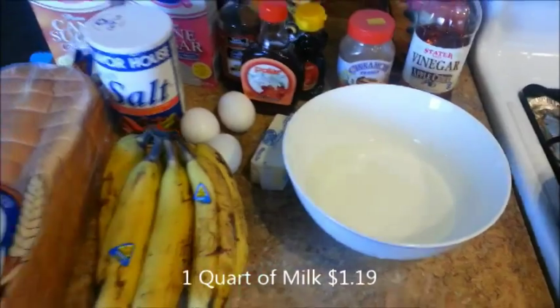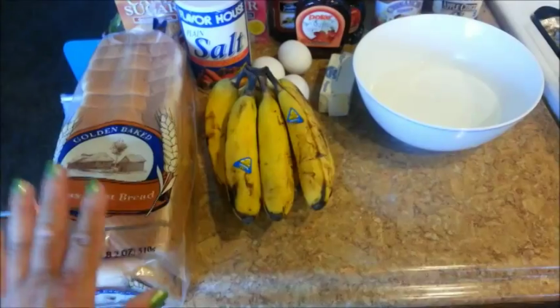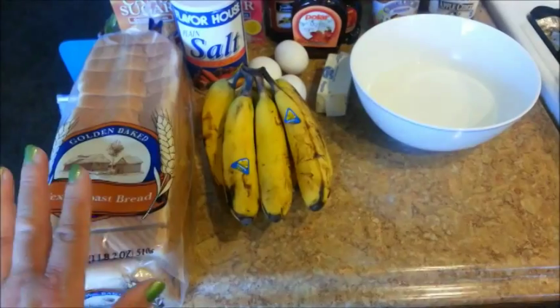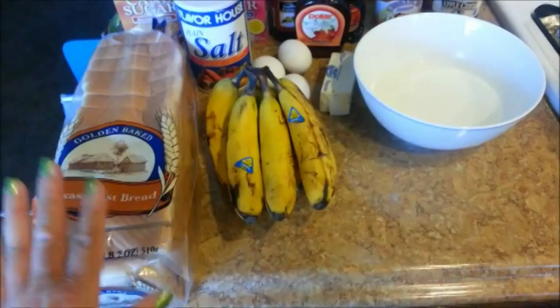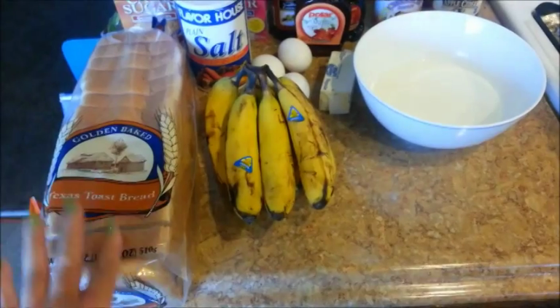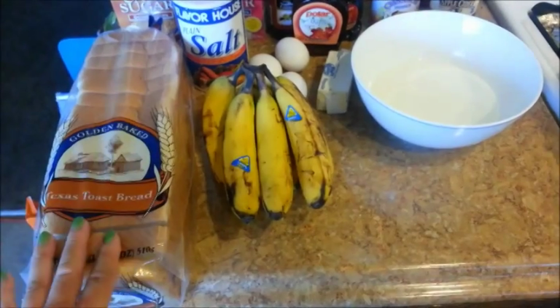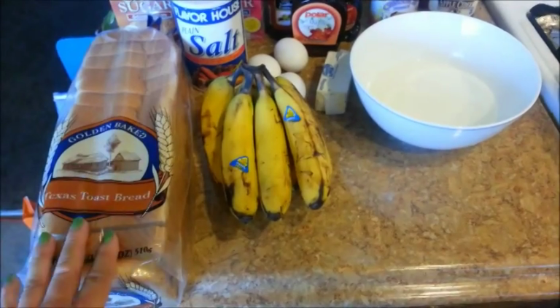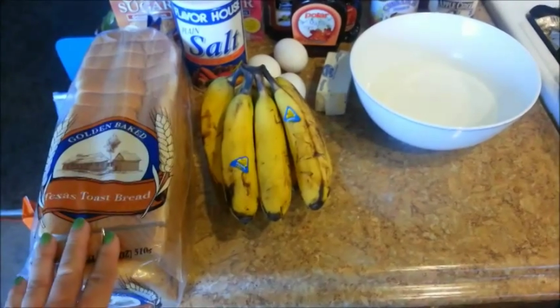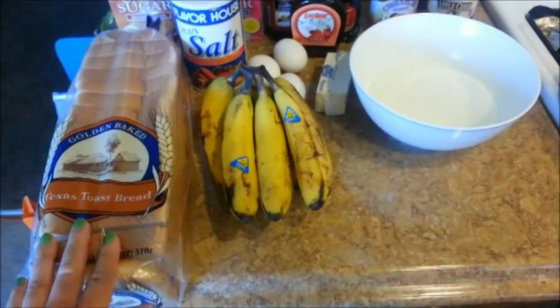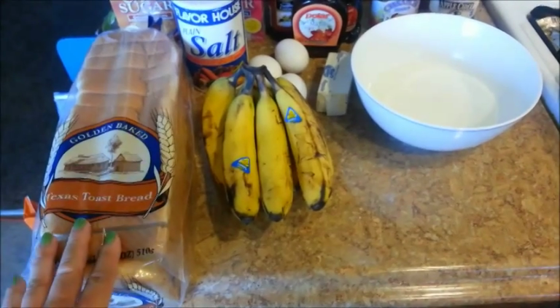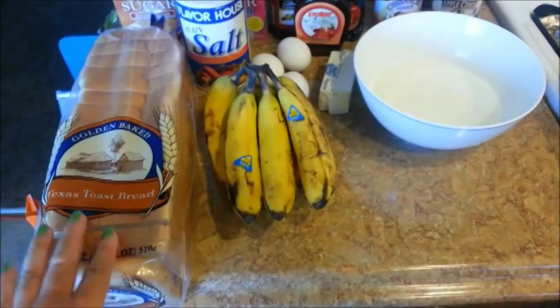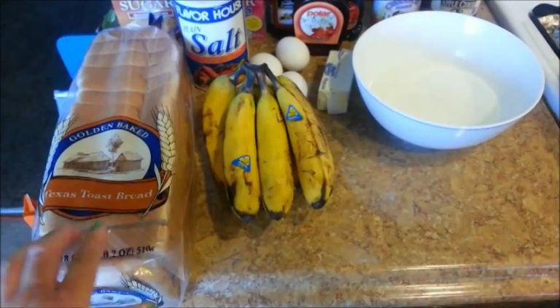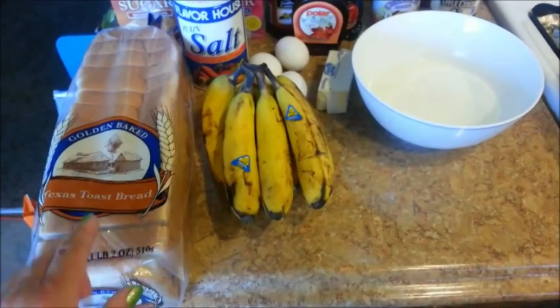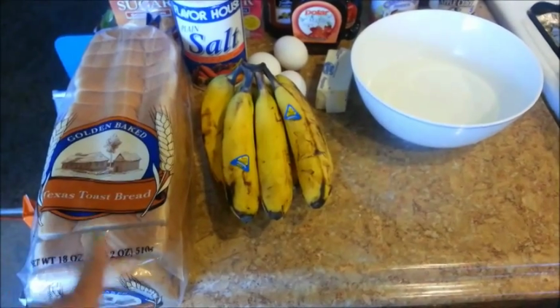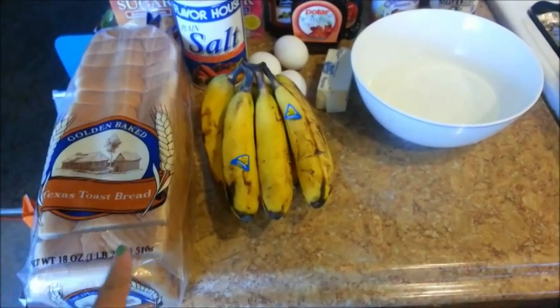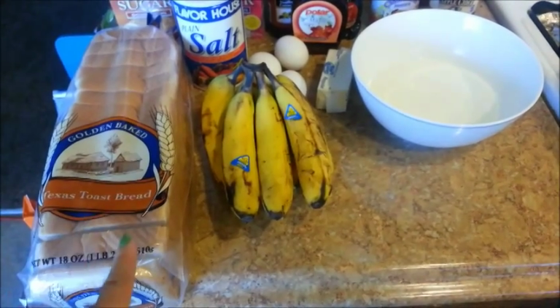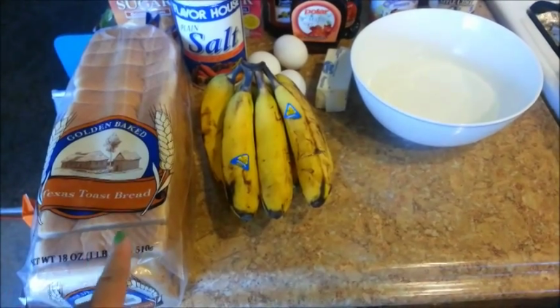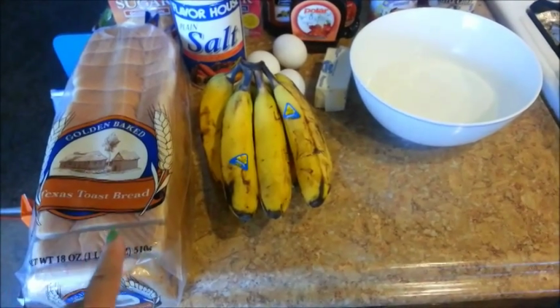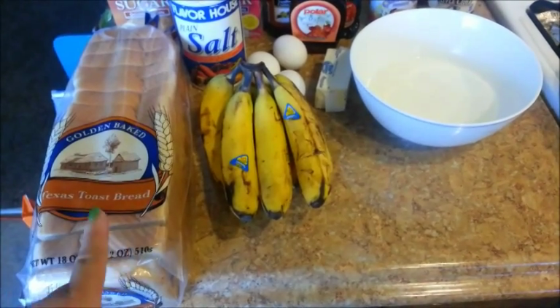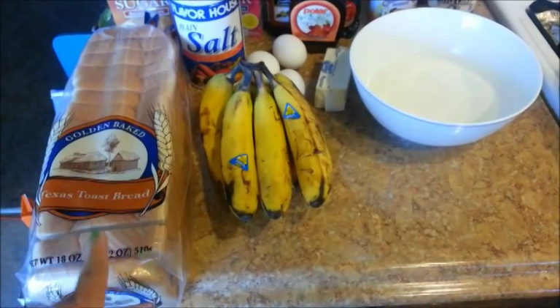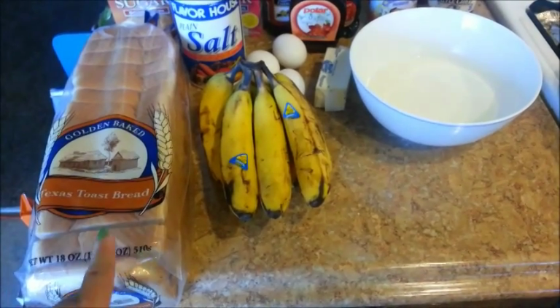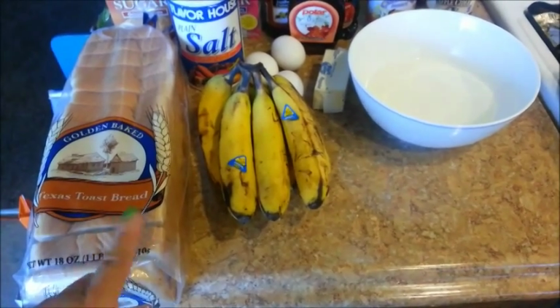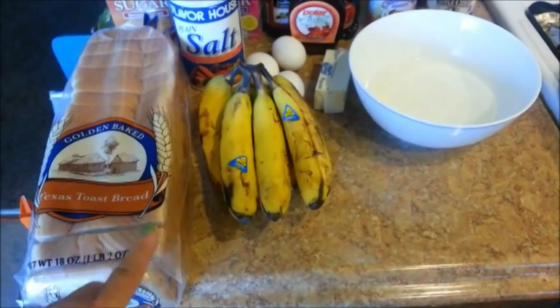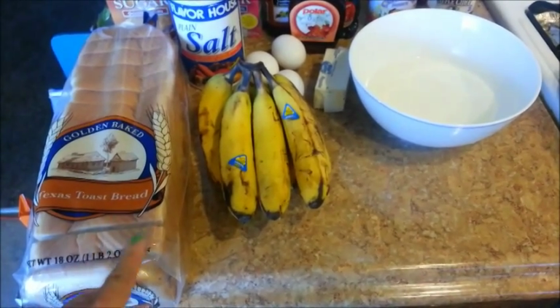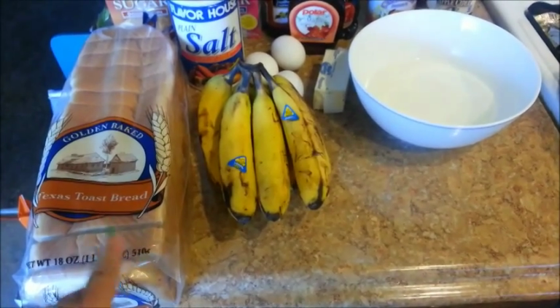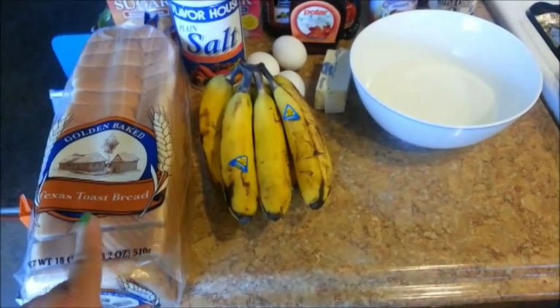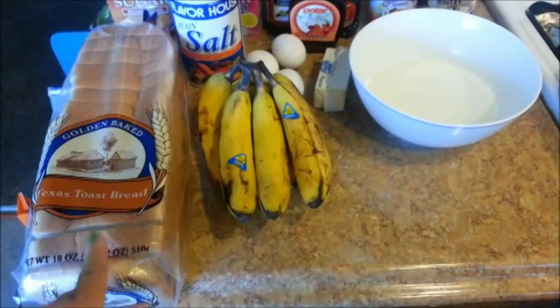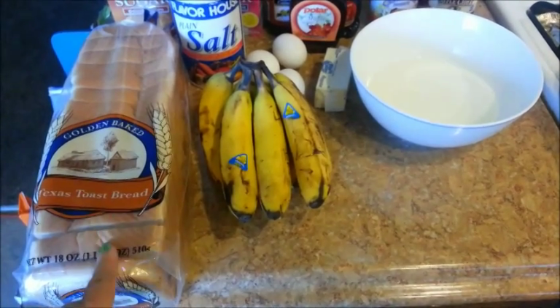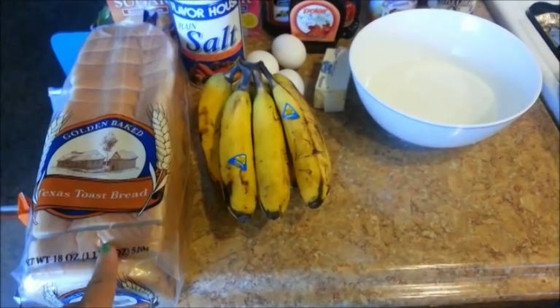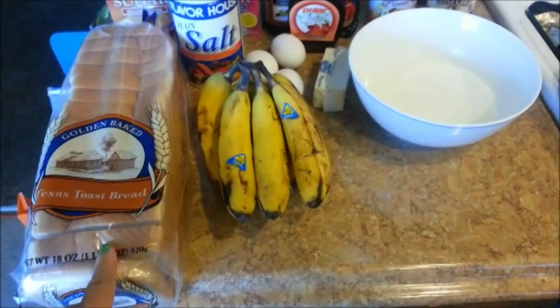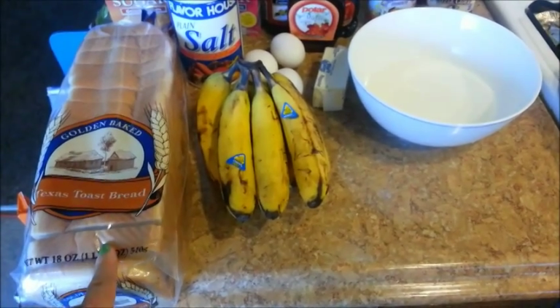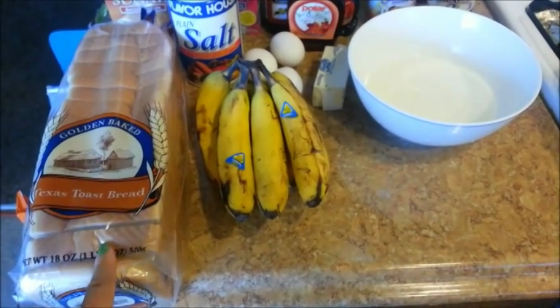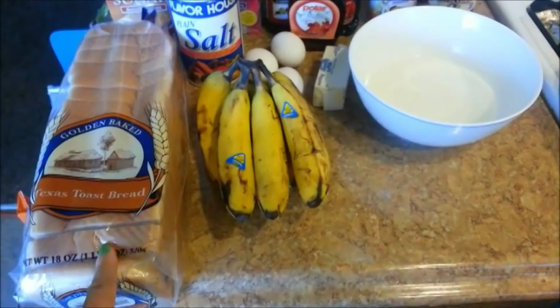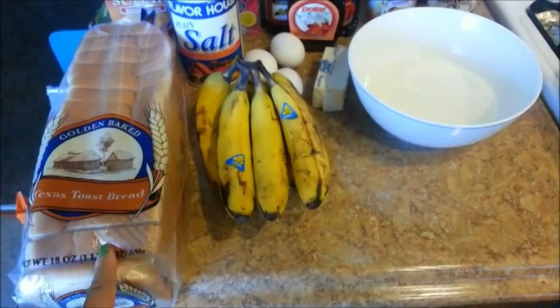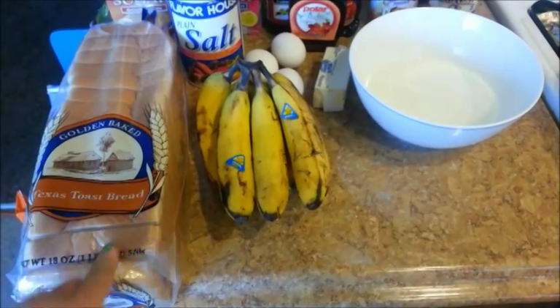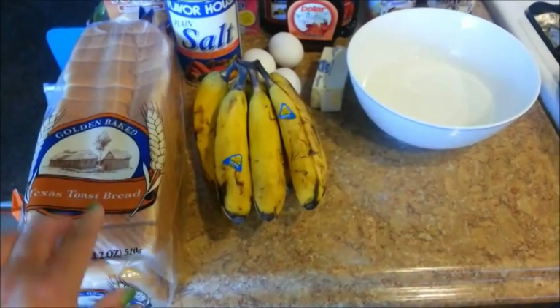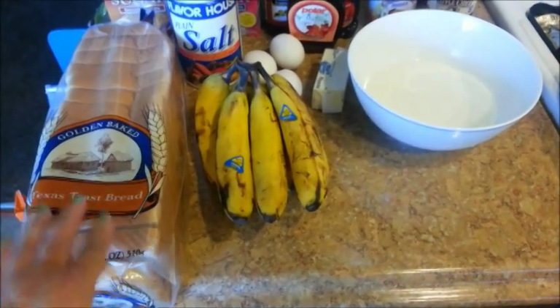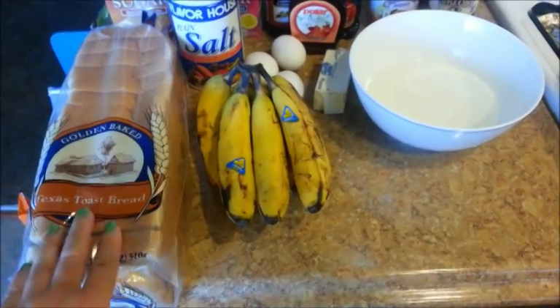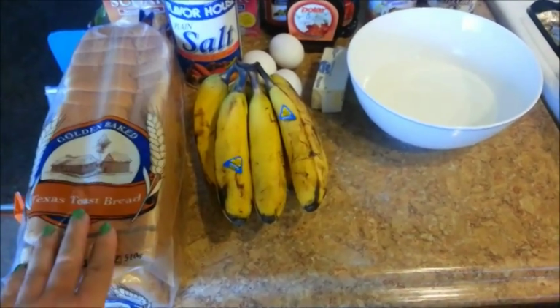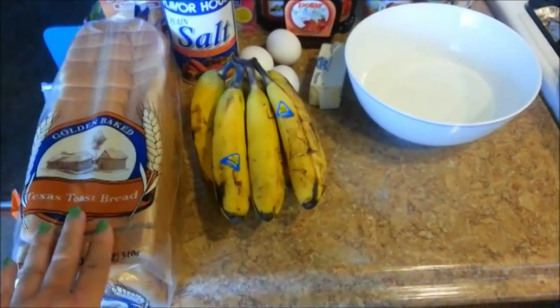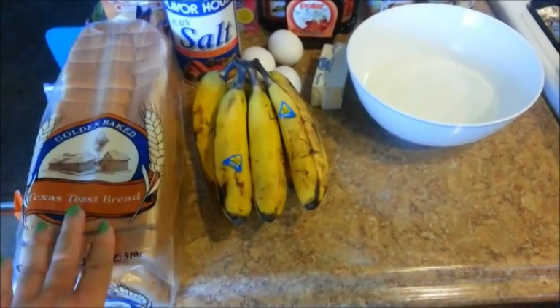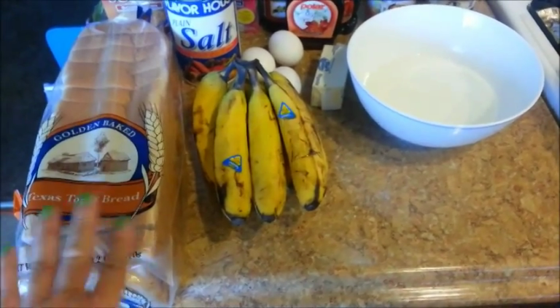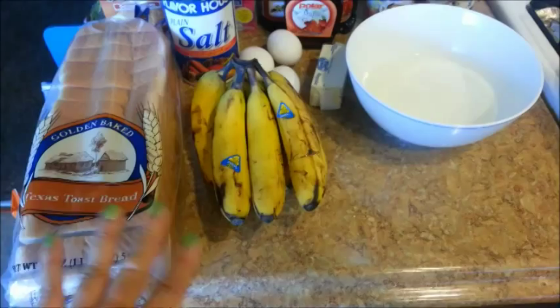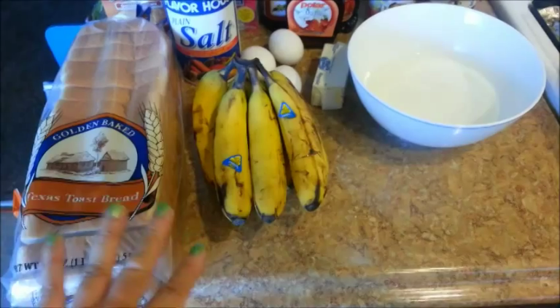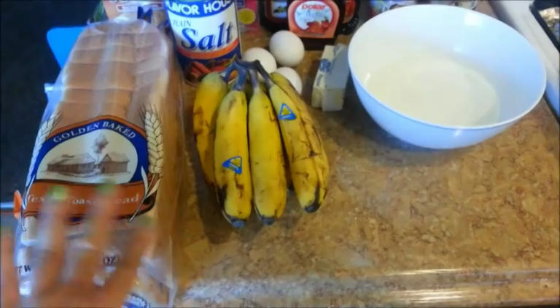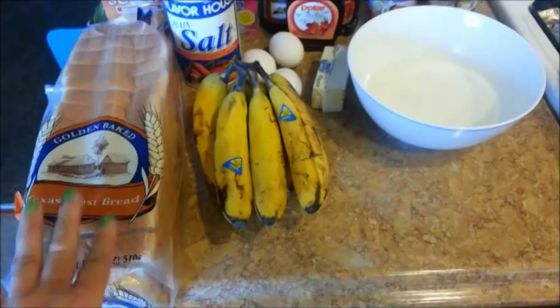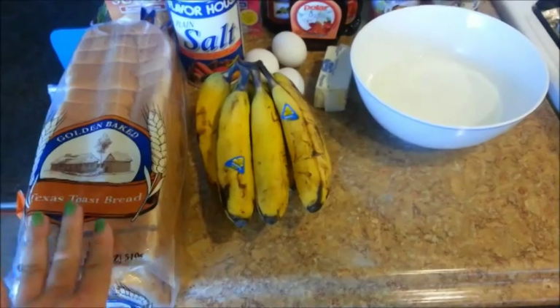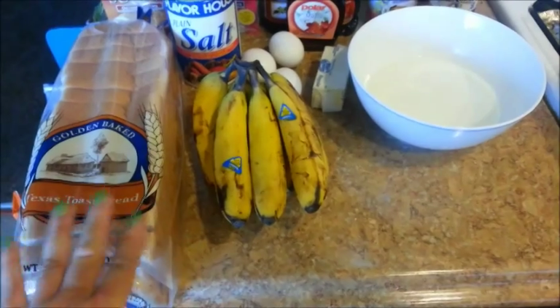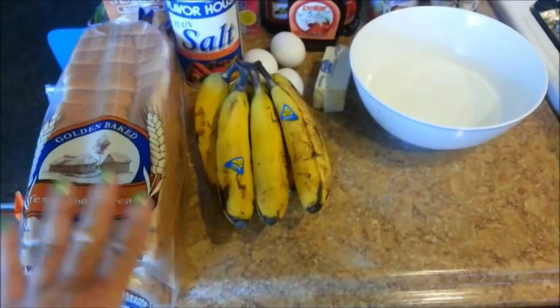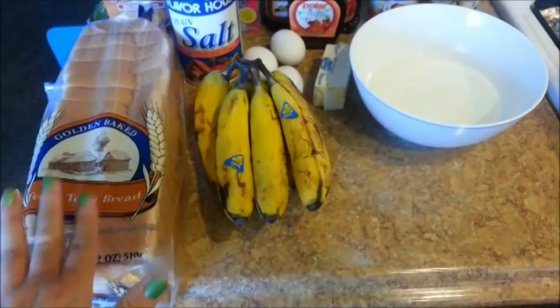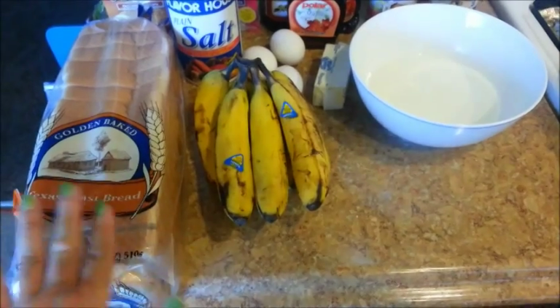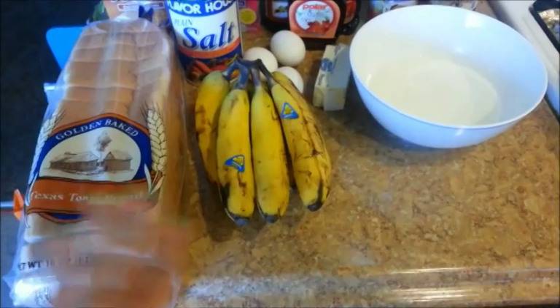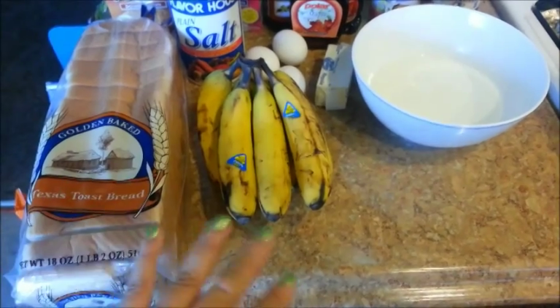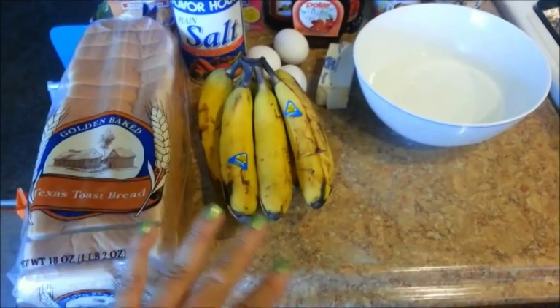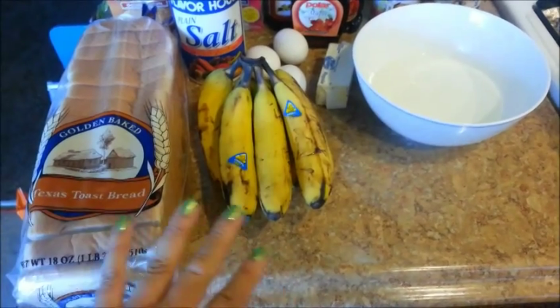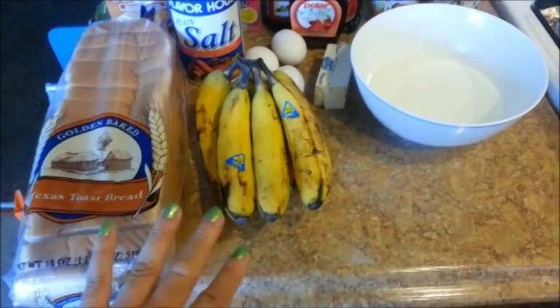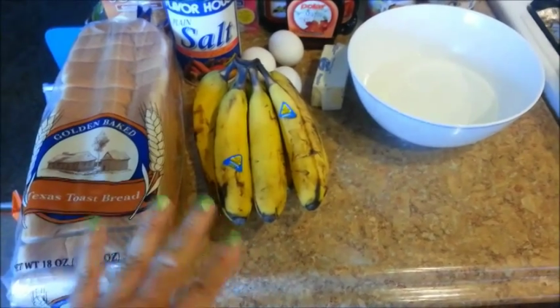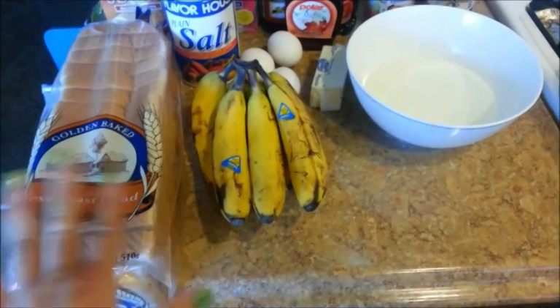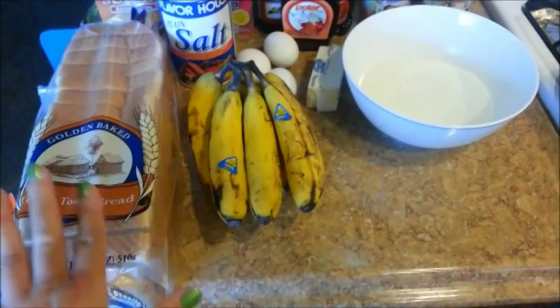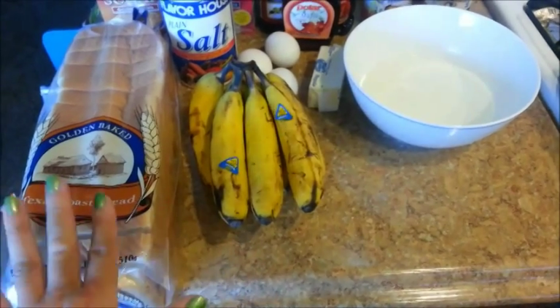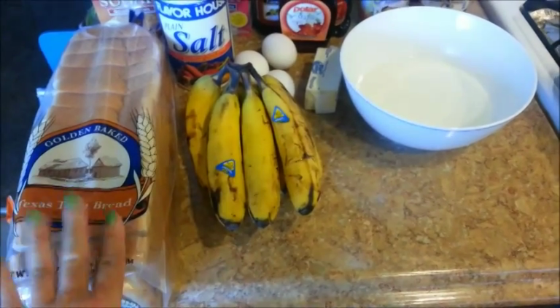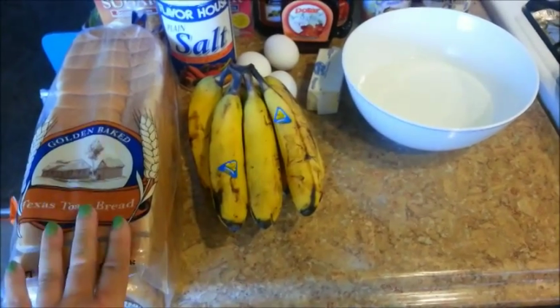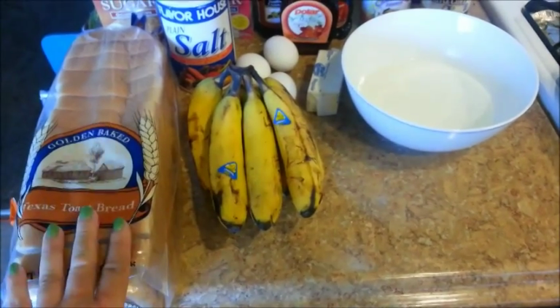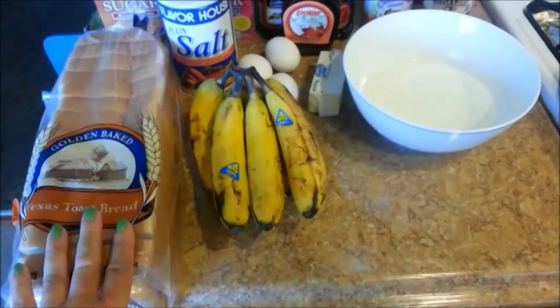I forgot to mention that if you're going to be using slightly stale or day-old bread, then you don't need to toast your bread — you can go ahead and skip that part.